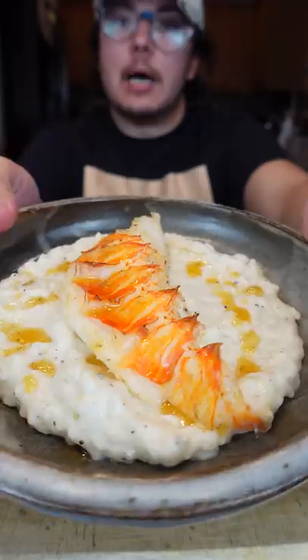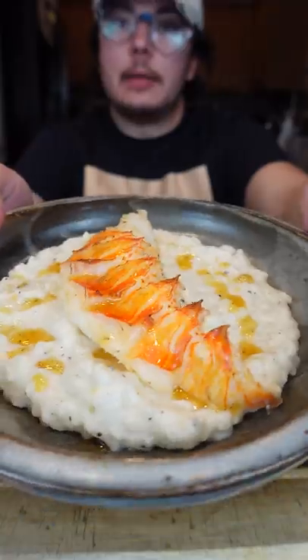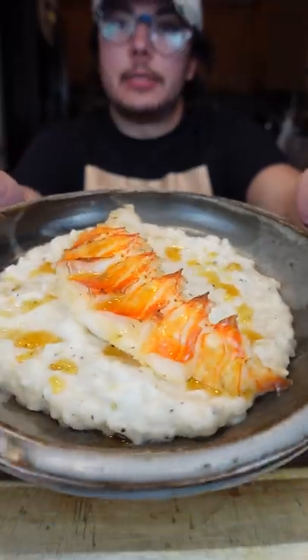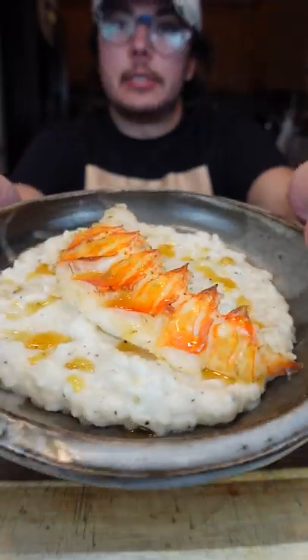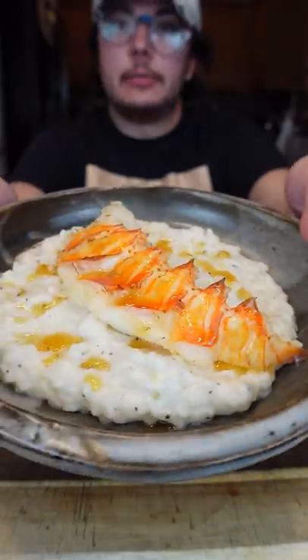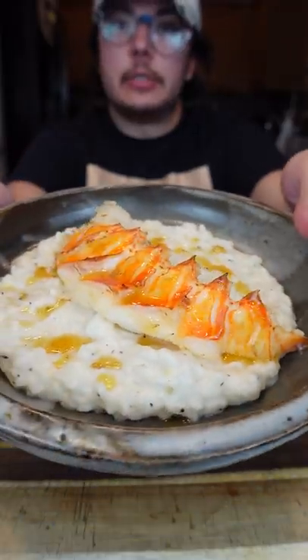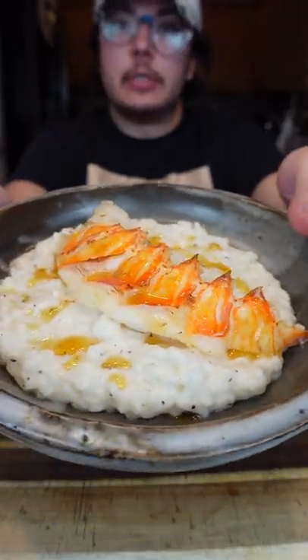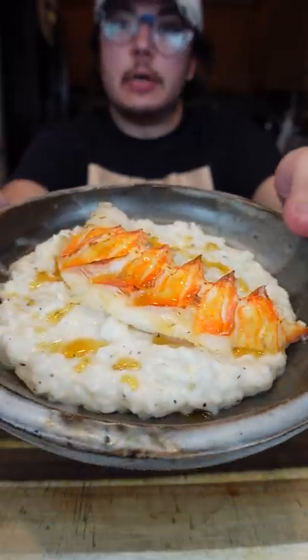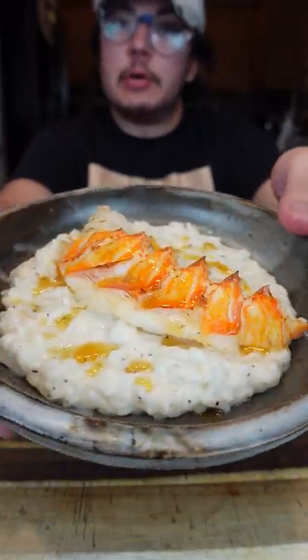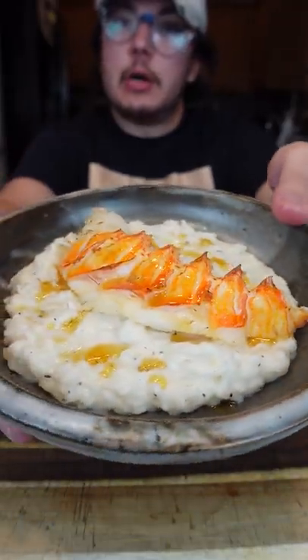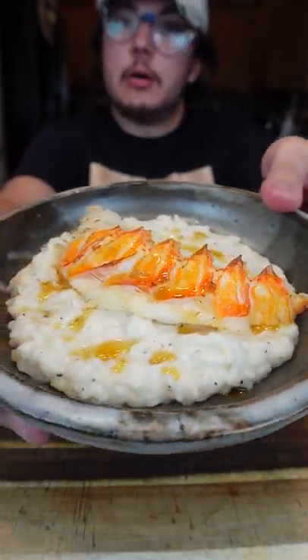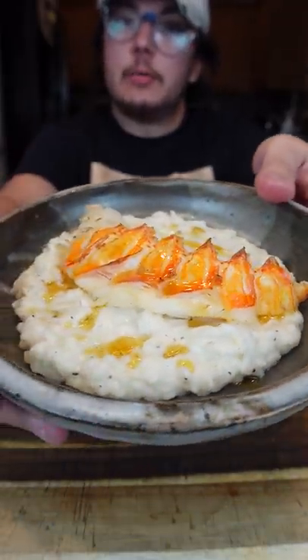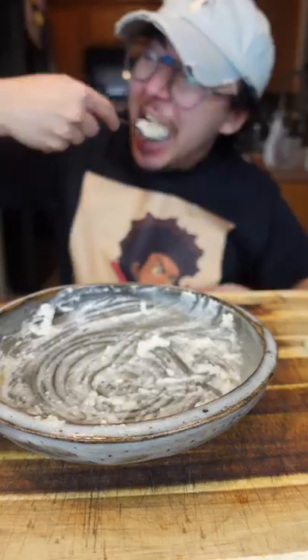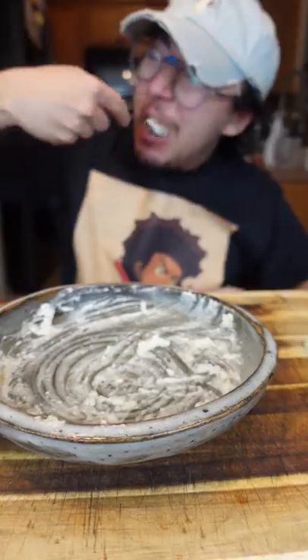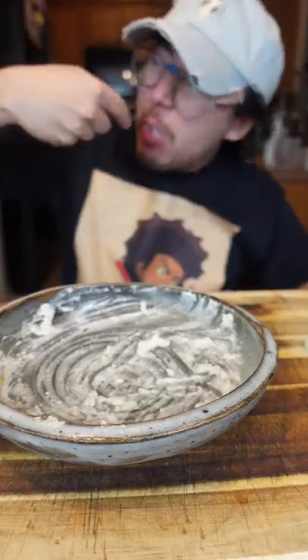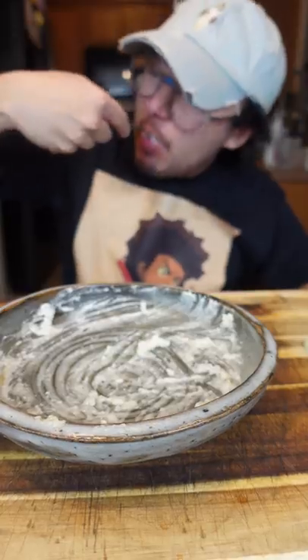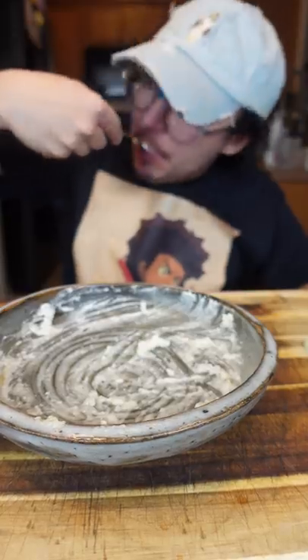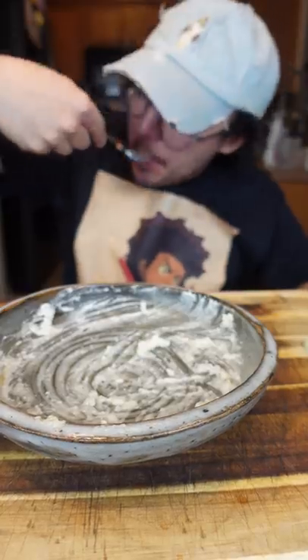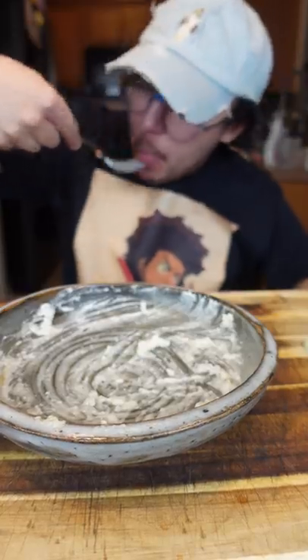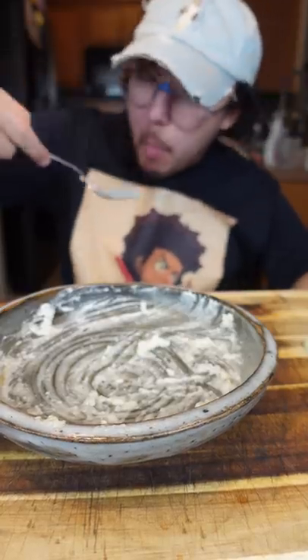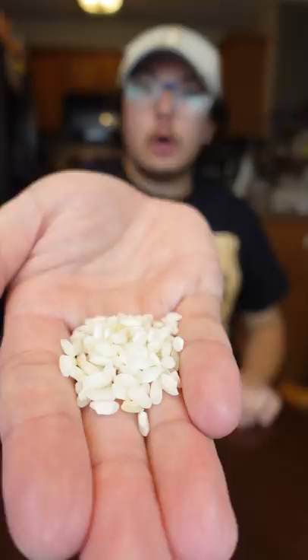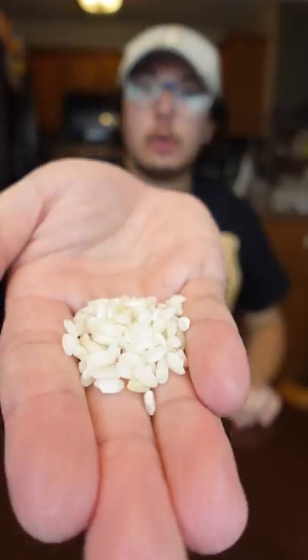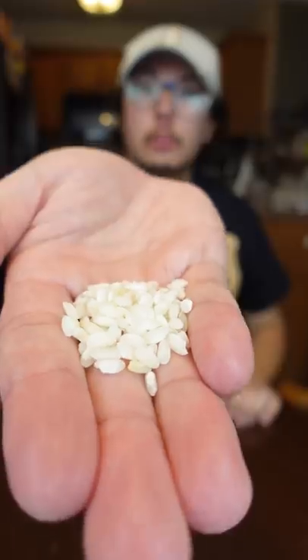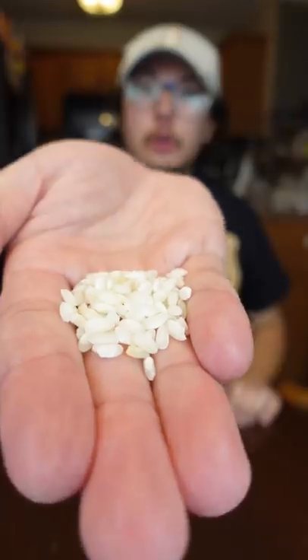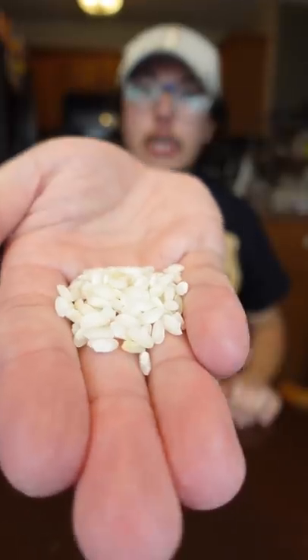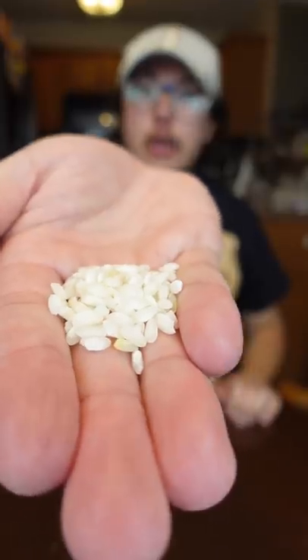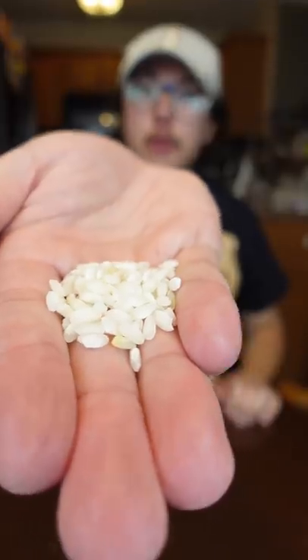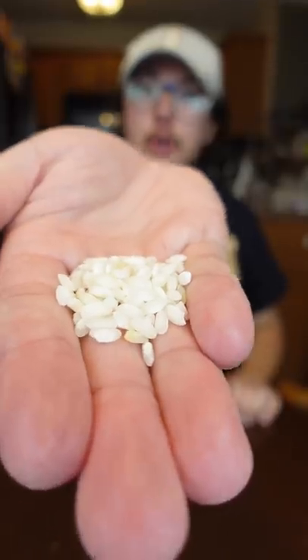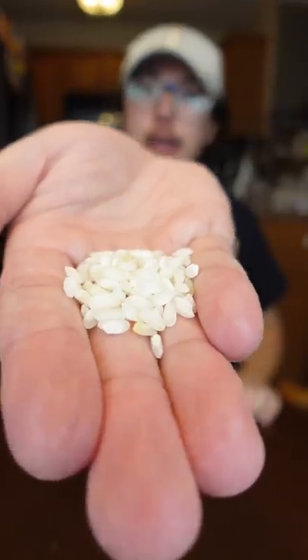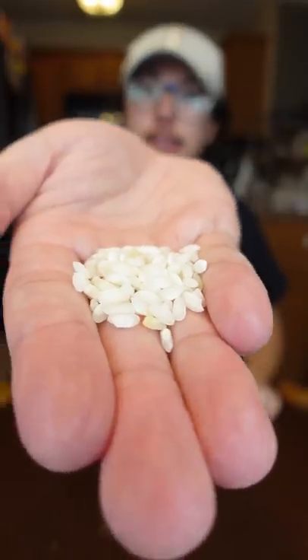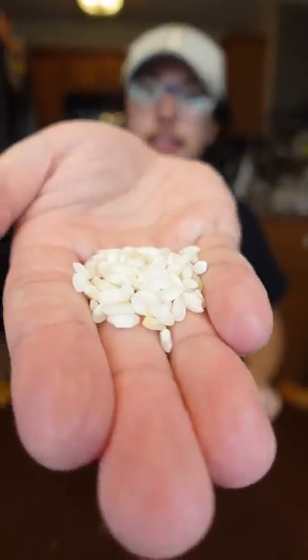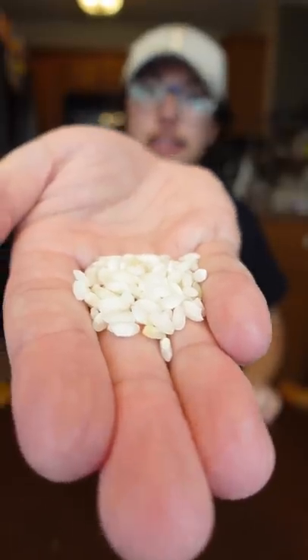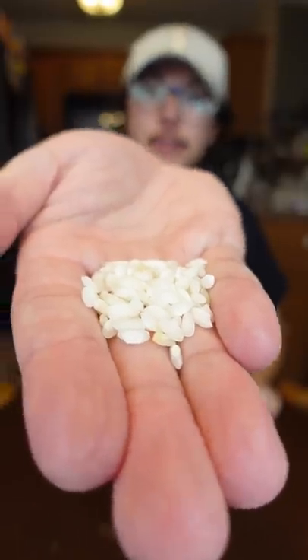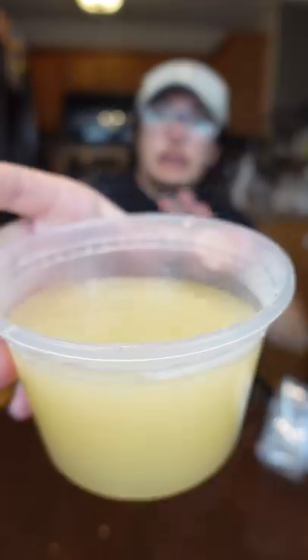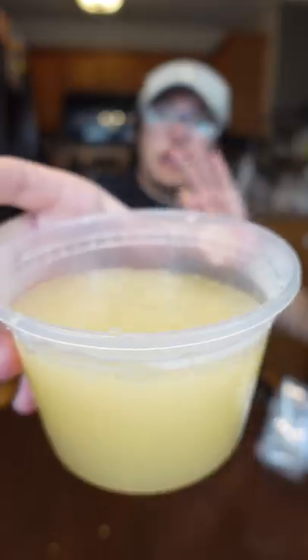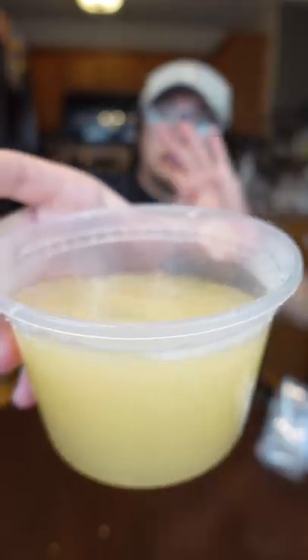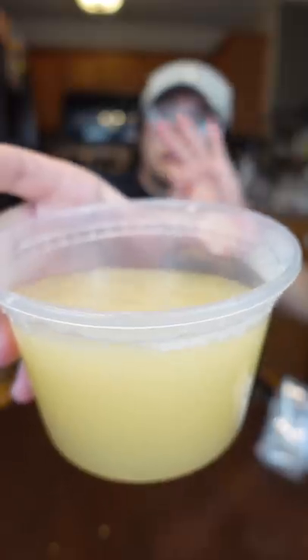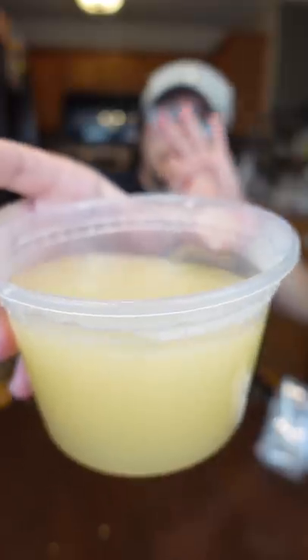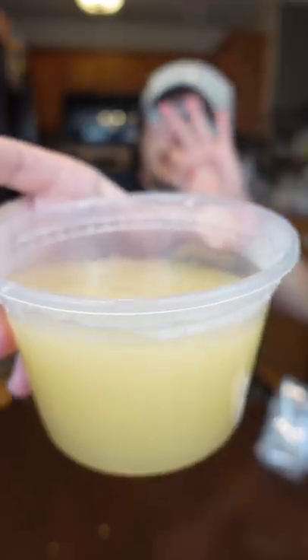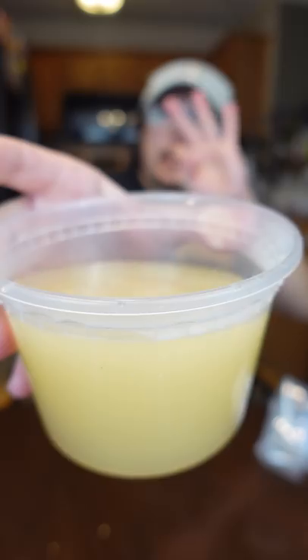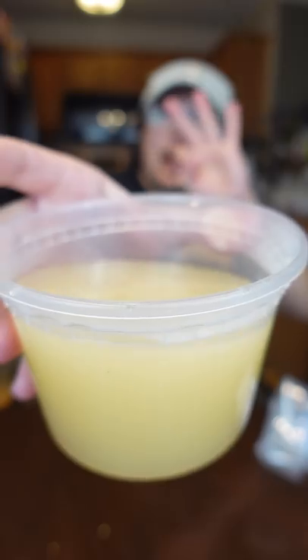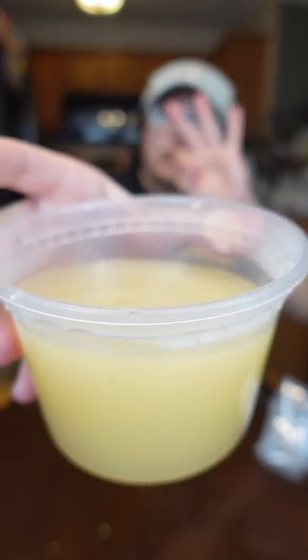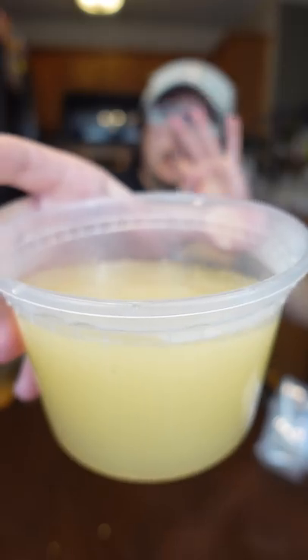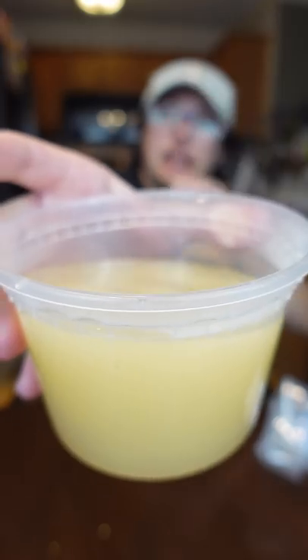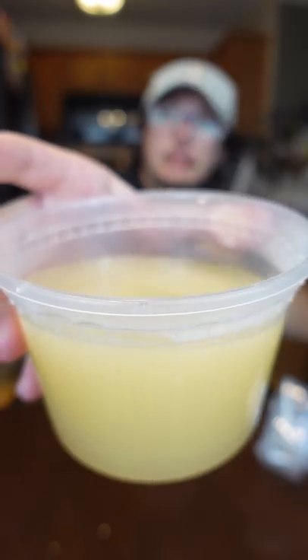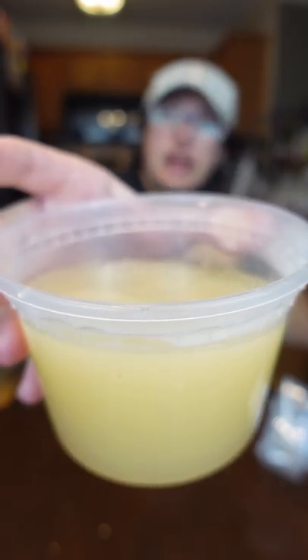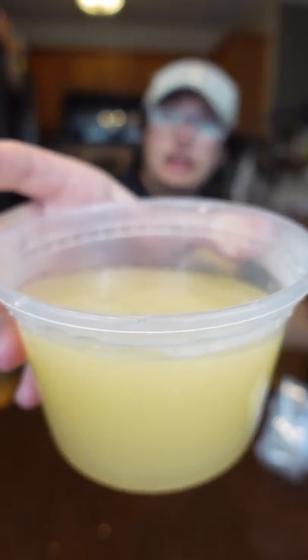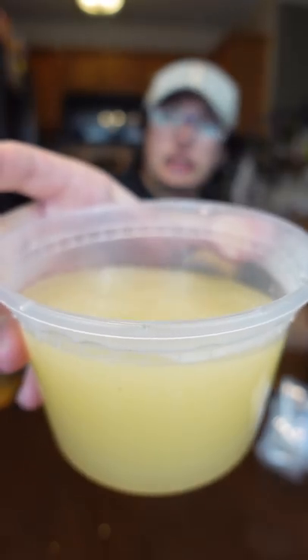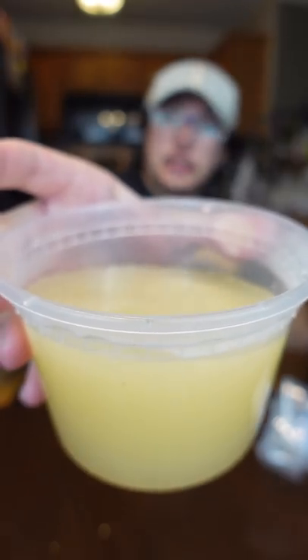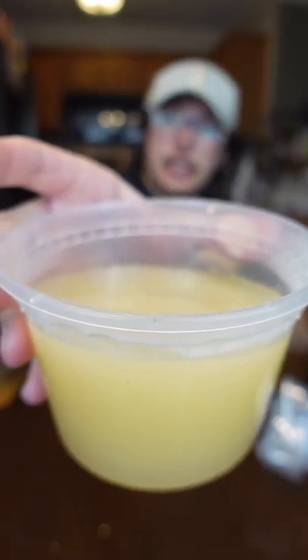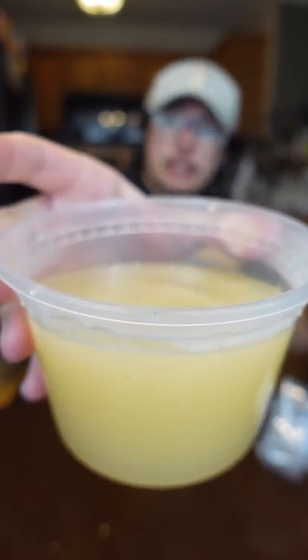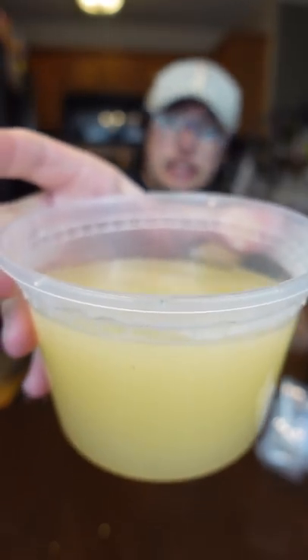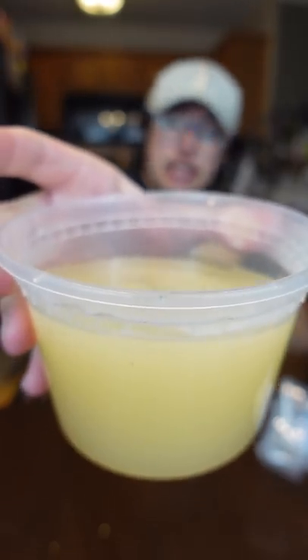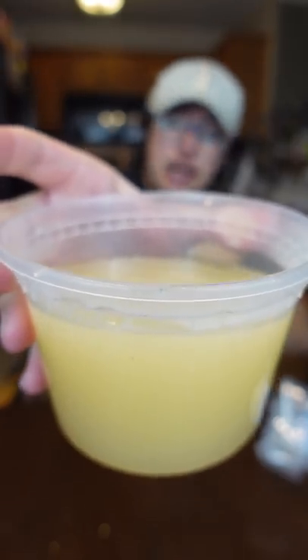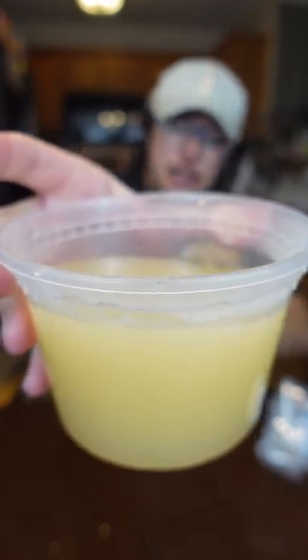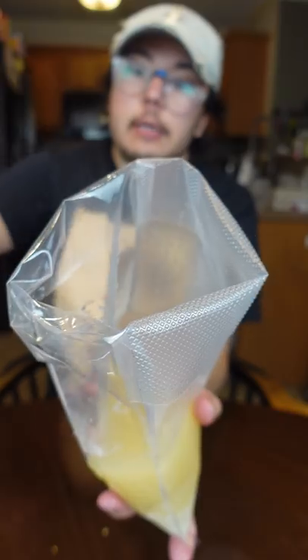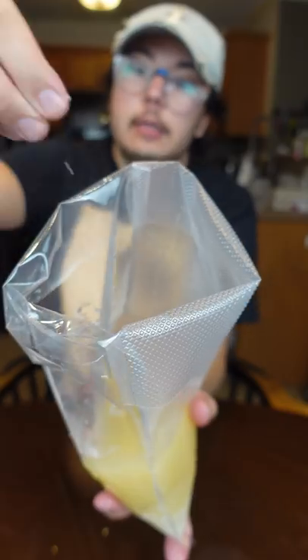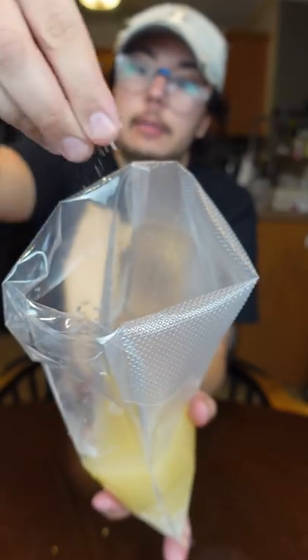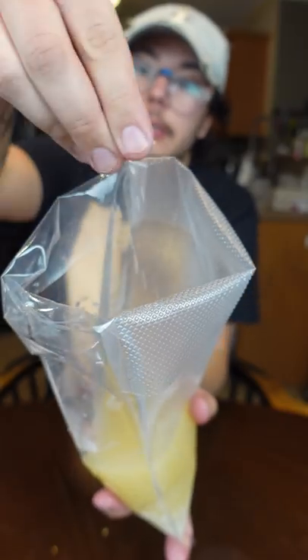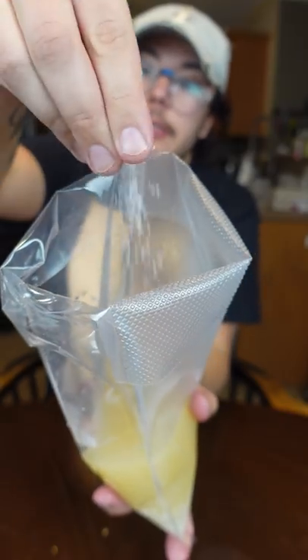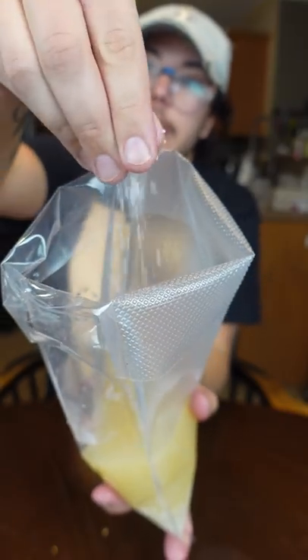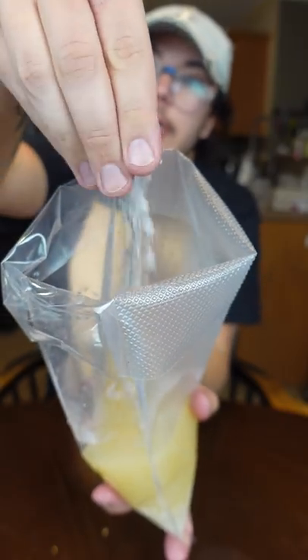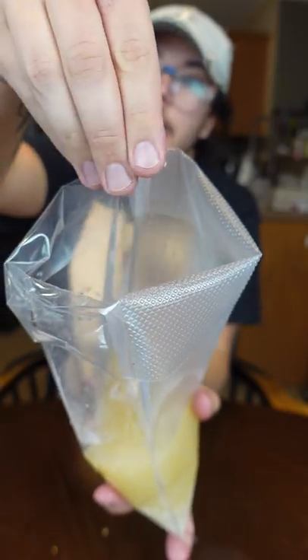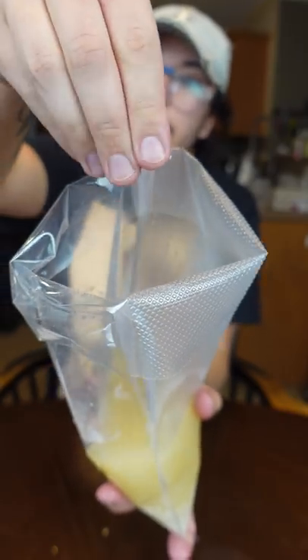Lobster risotto. Arborio rice, and then three times that amount in chicken stock and a little bit of salt.